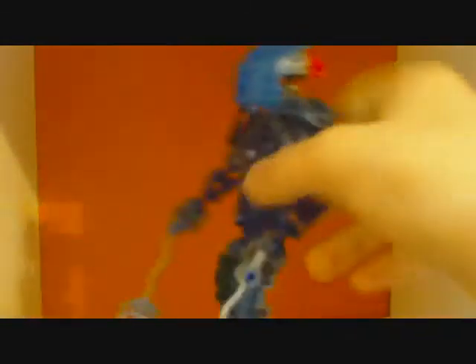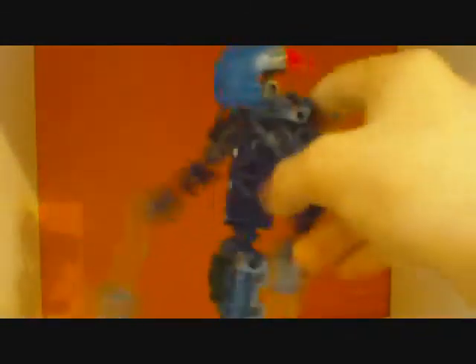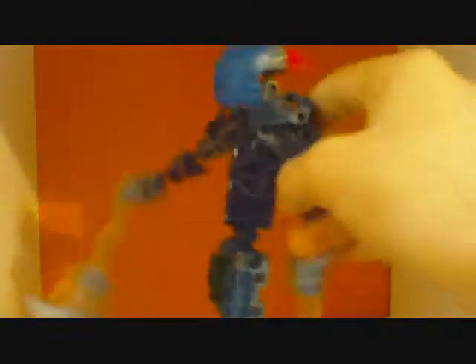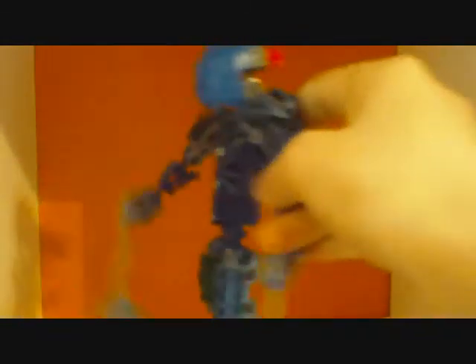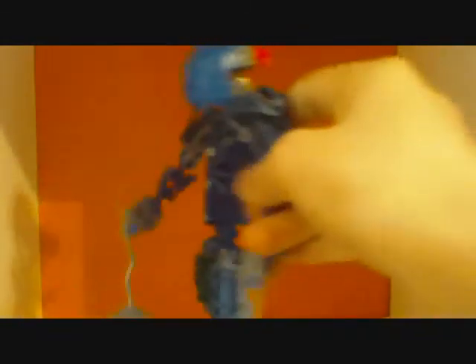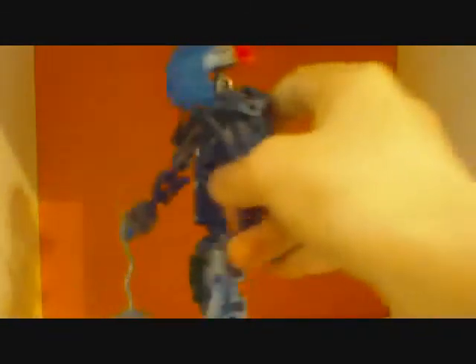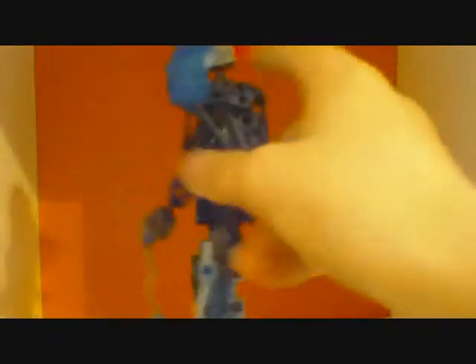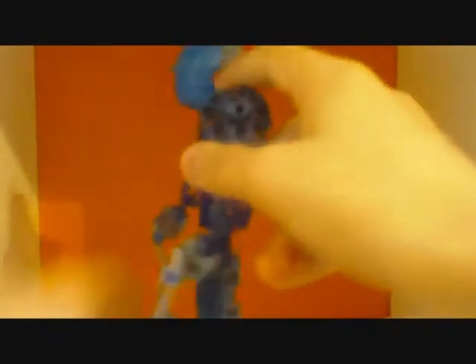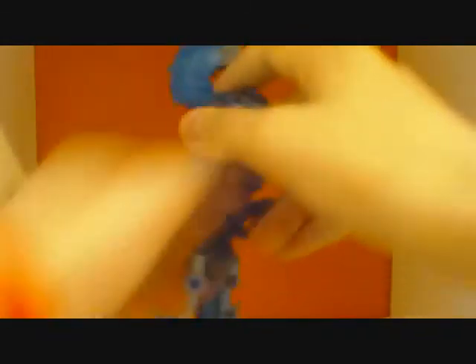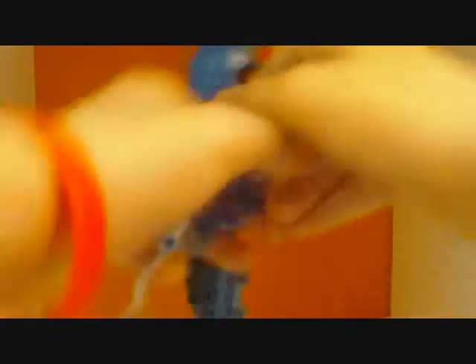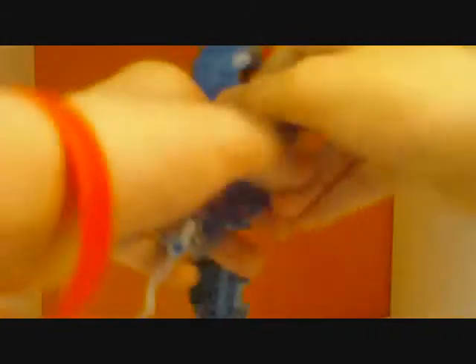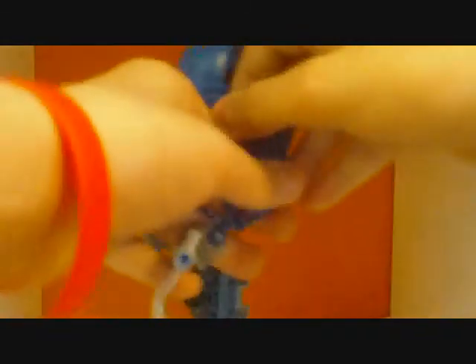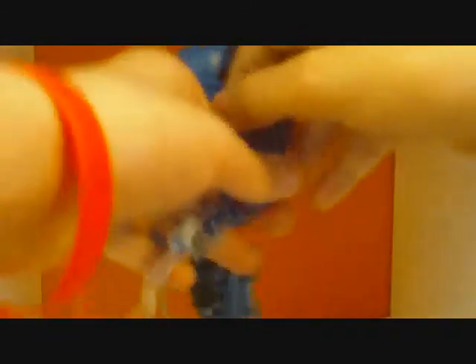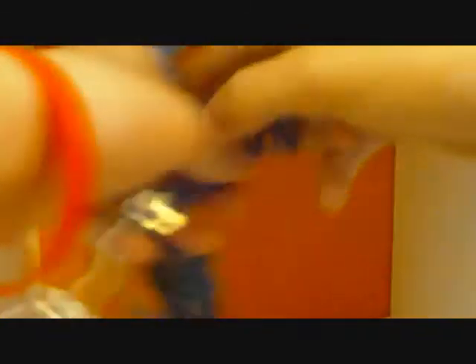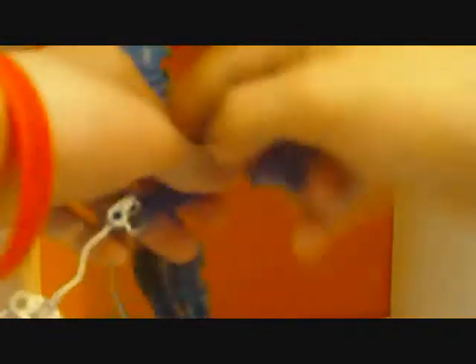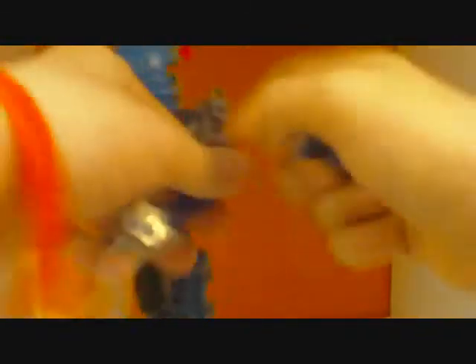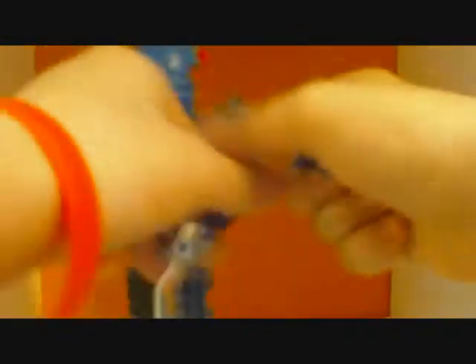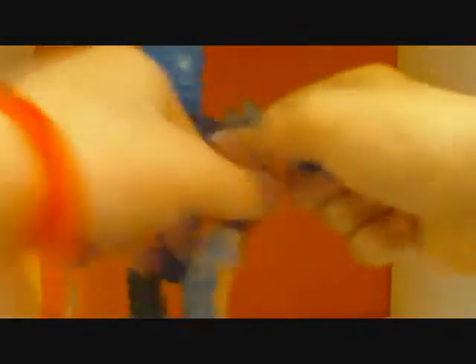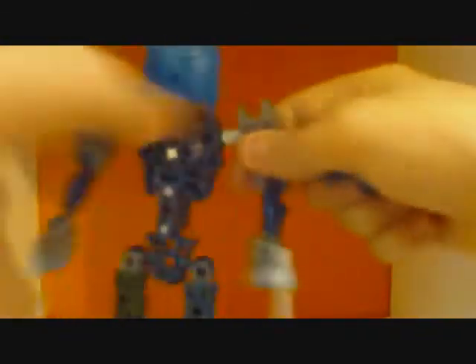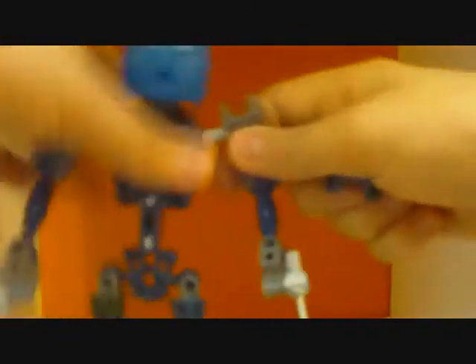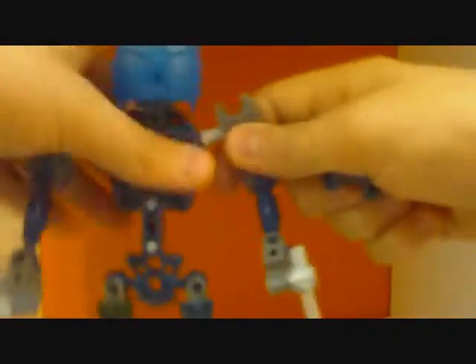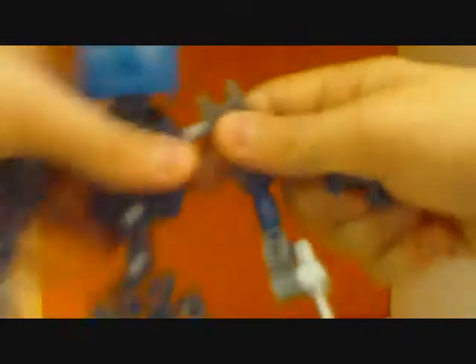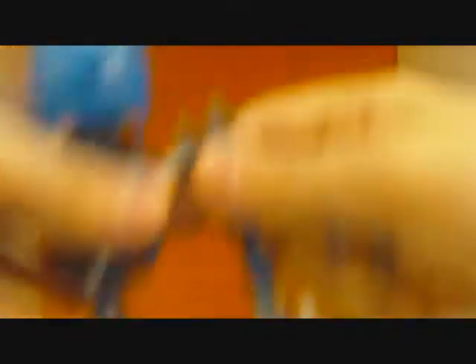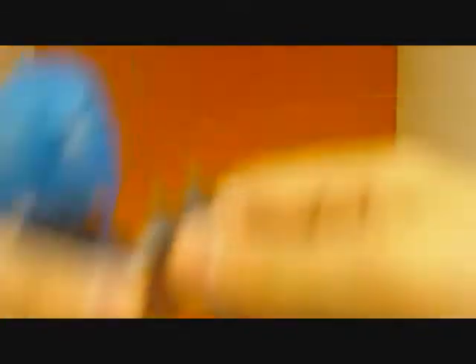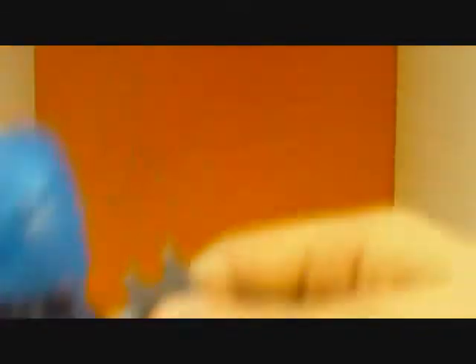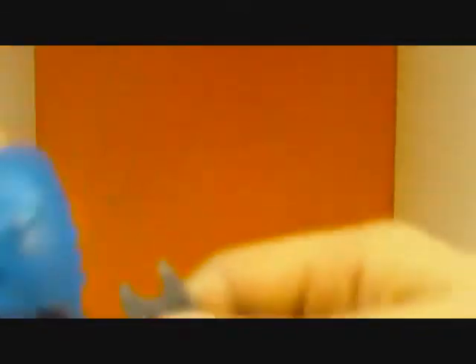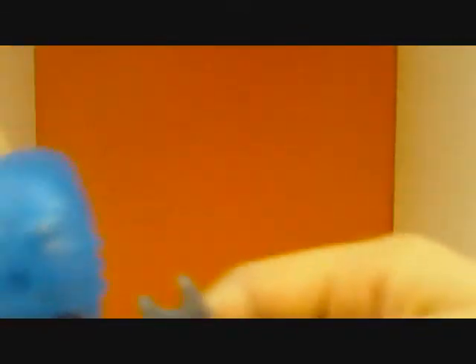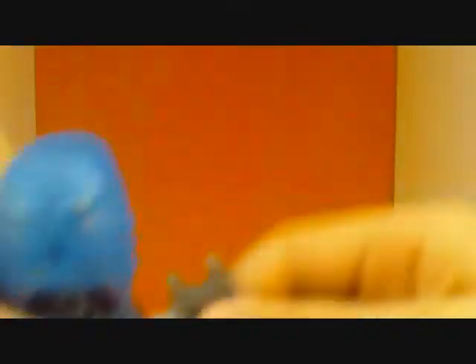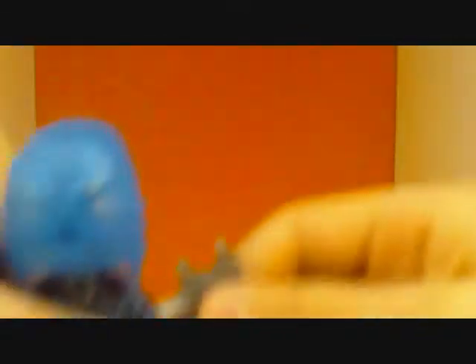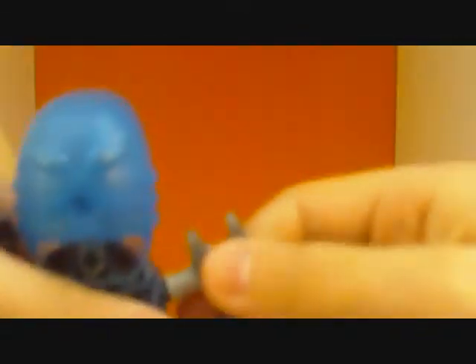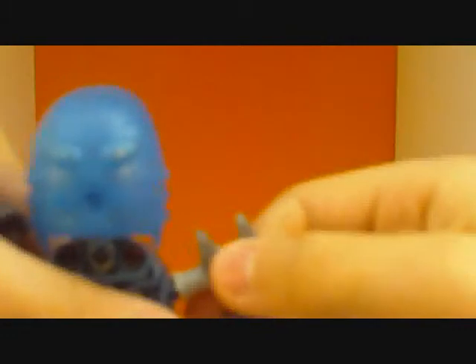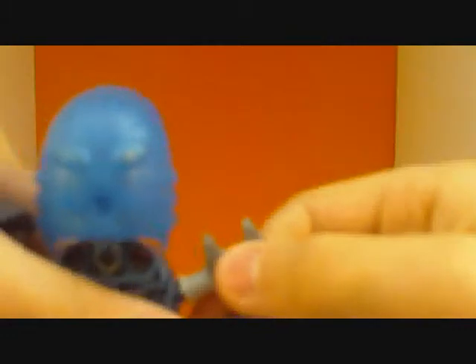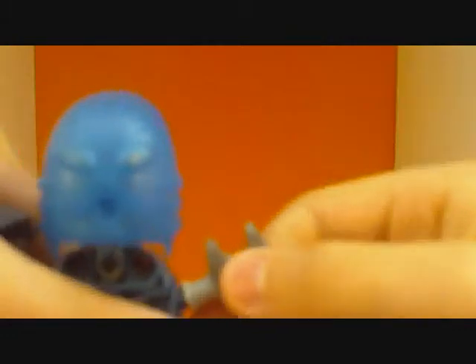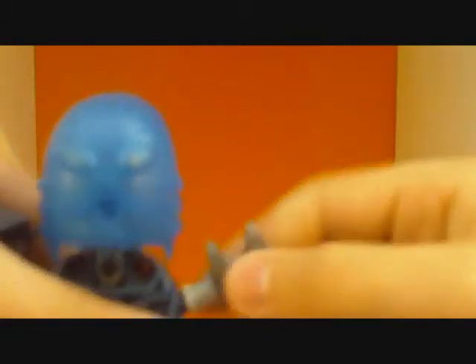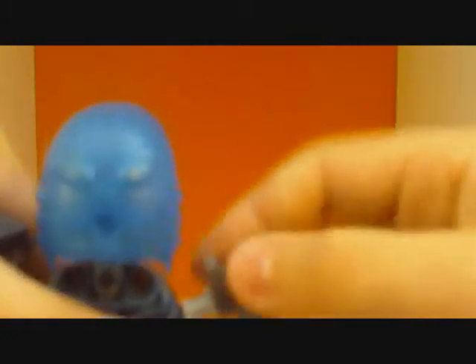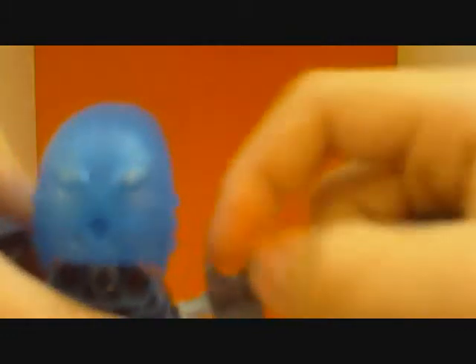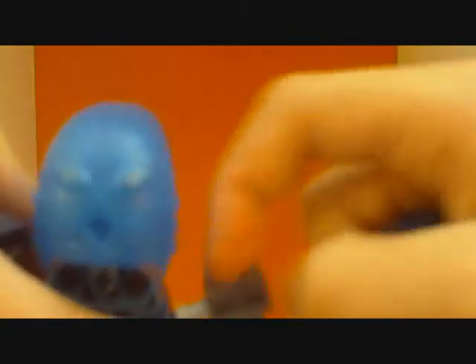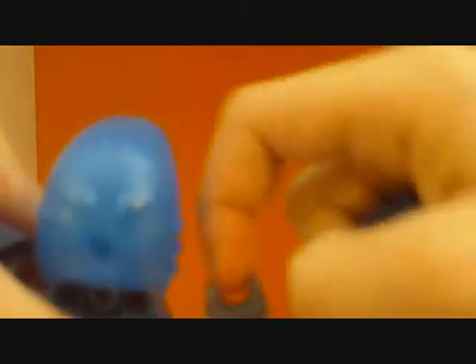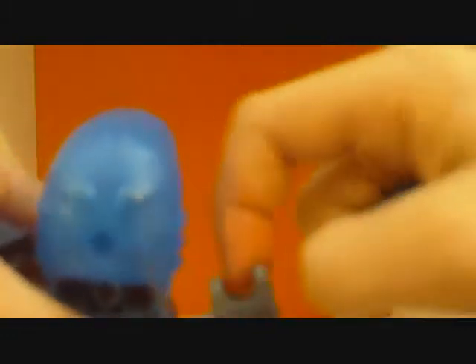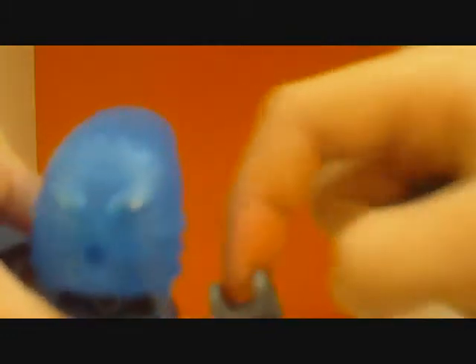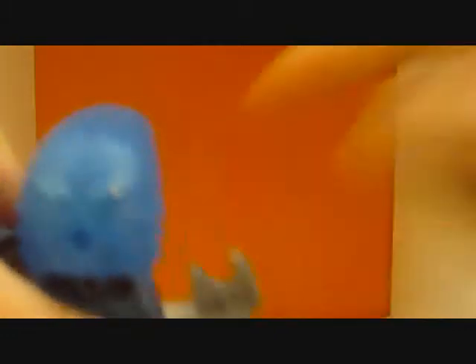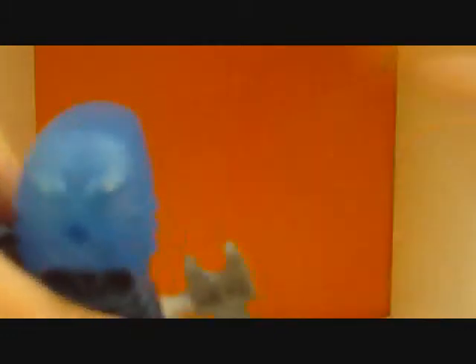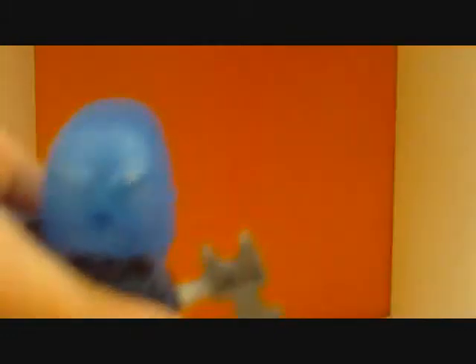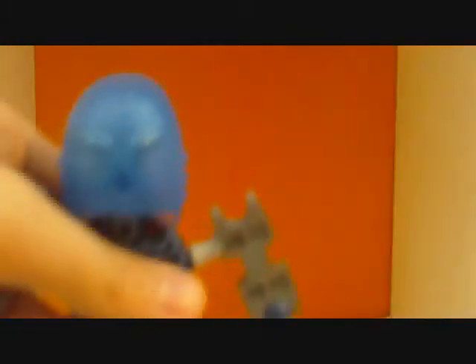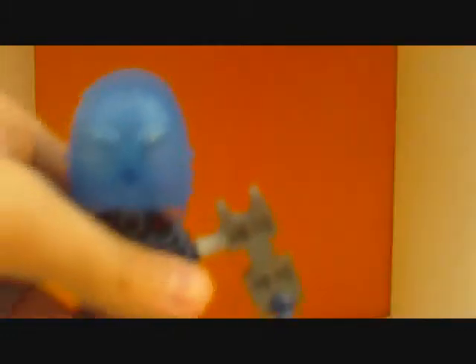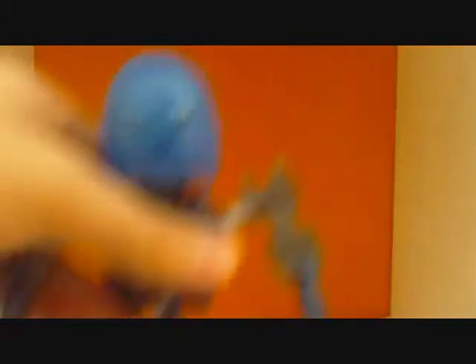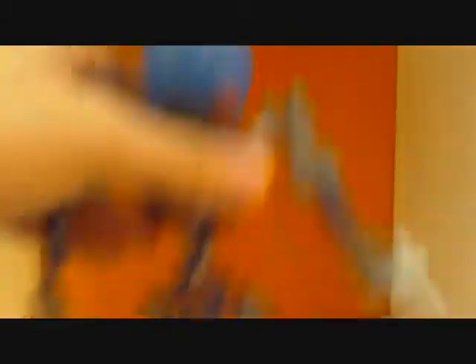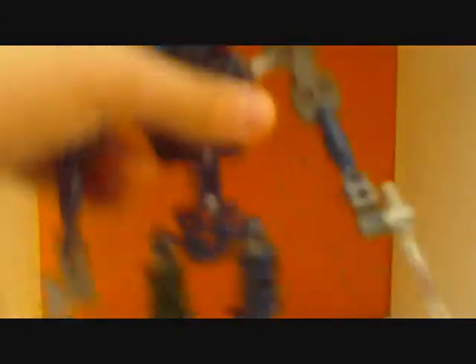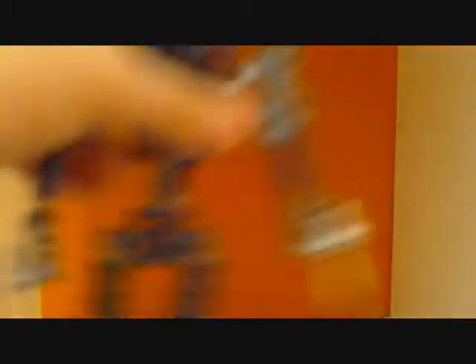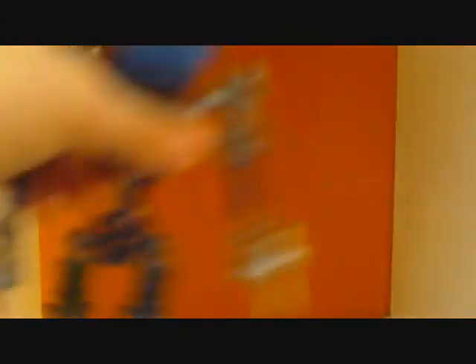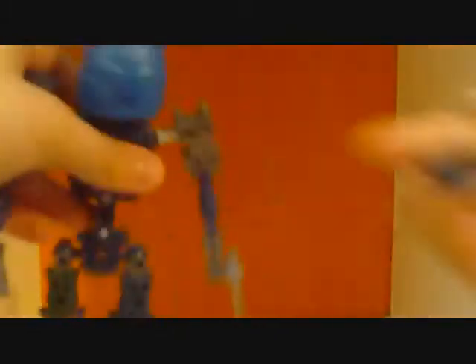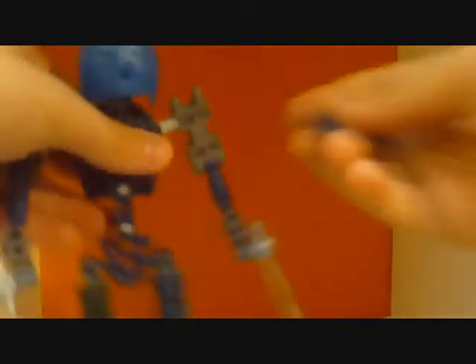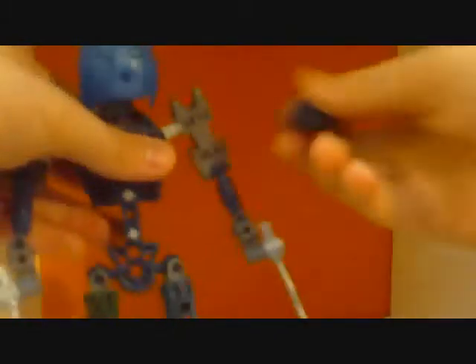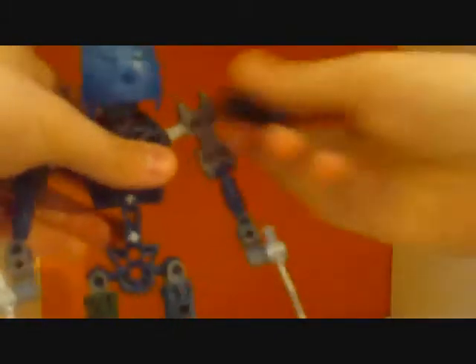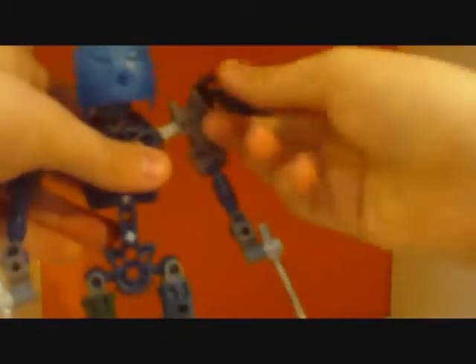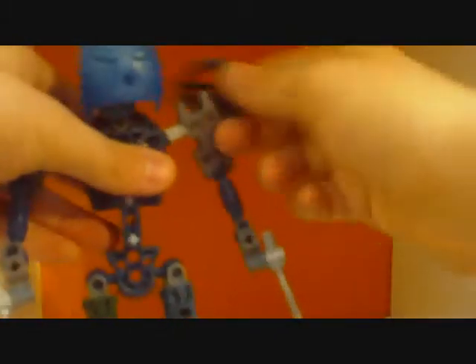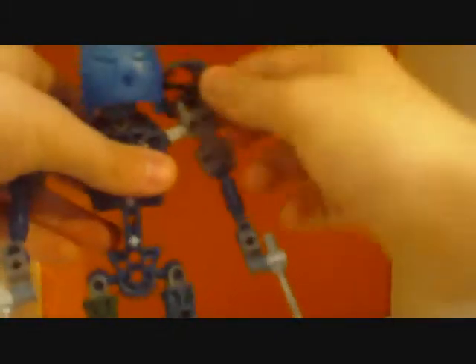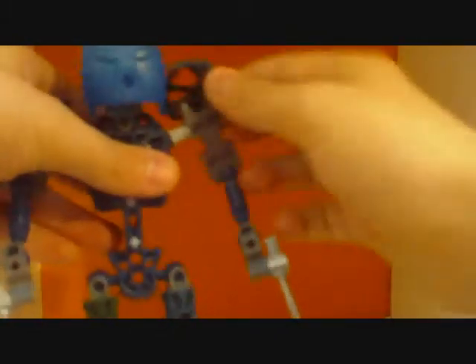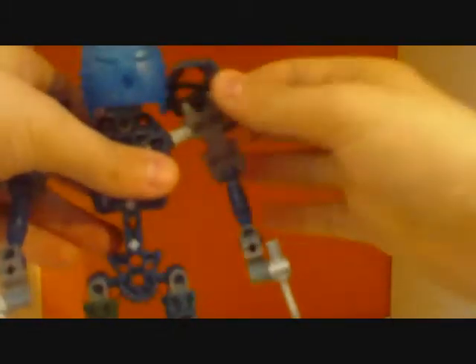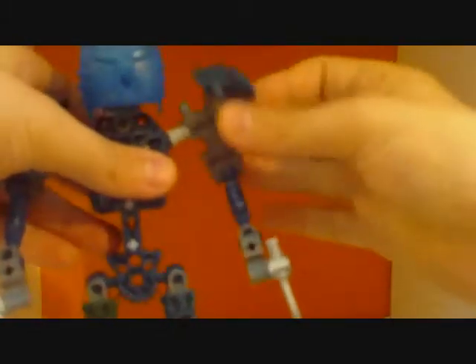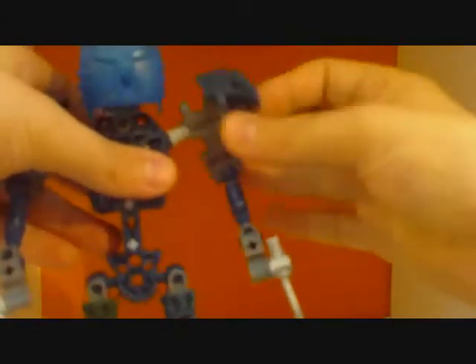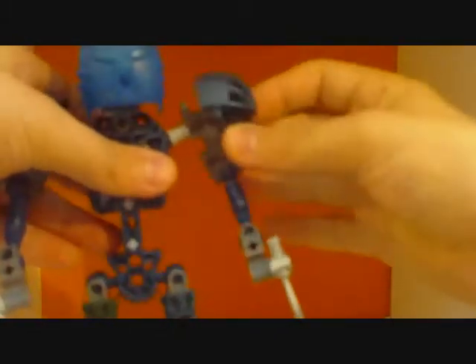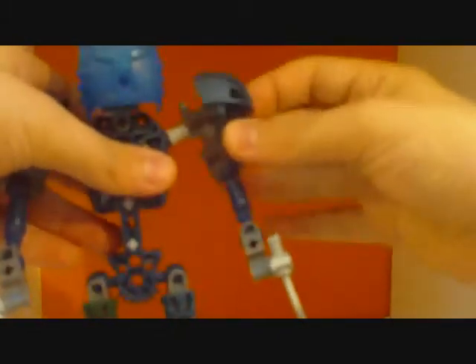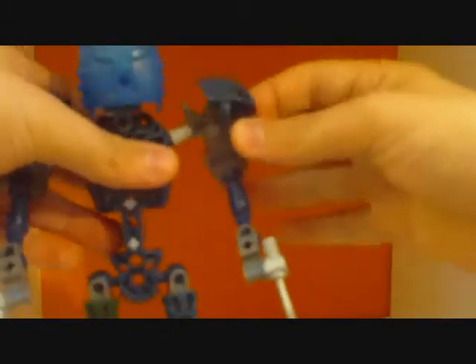It just started off — it's a waste of a socket joint. It doesn't really bother me, I just want something to start off with.